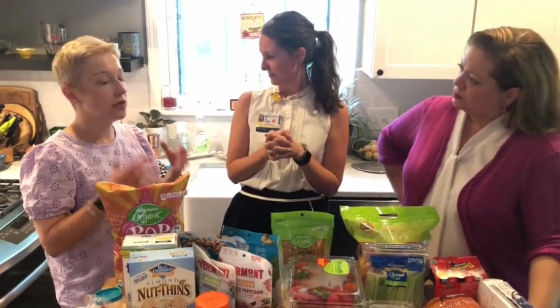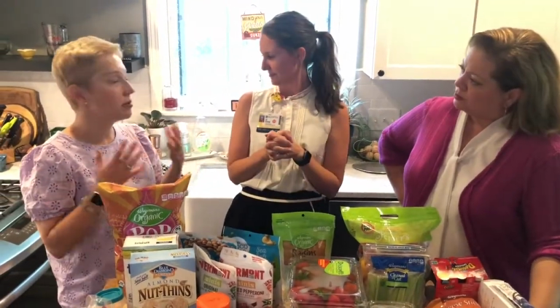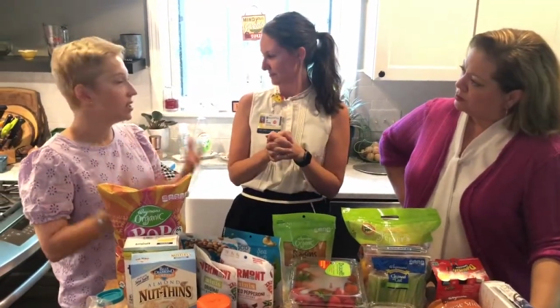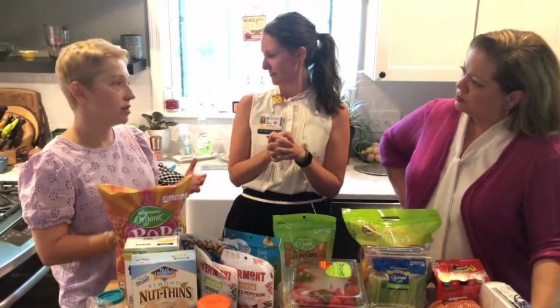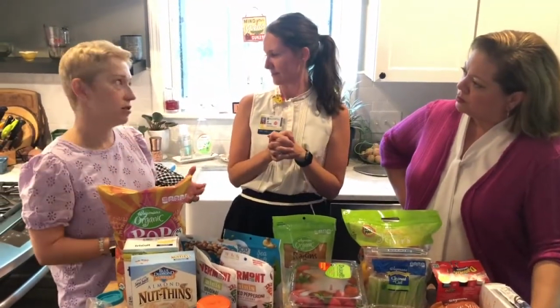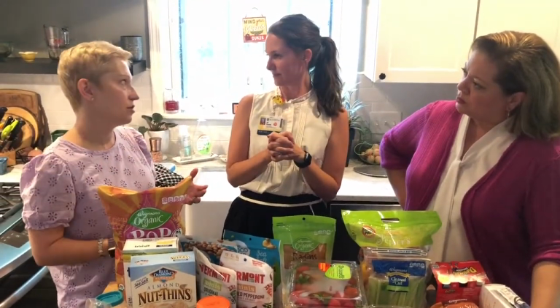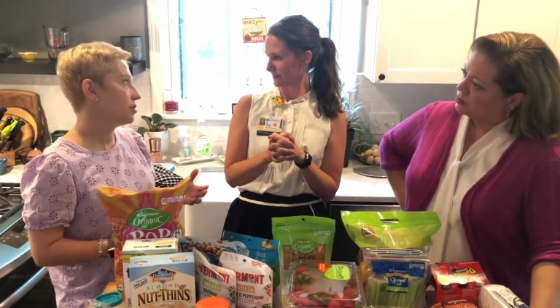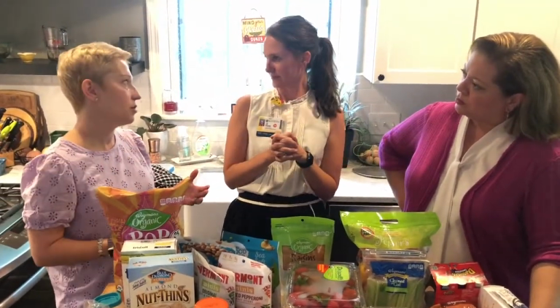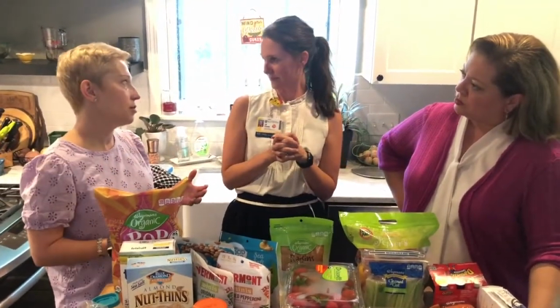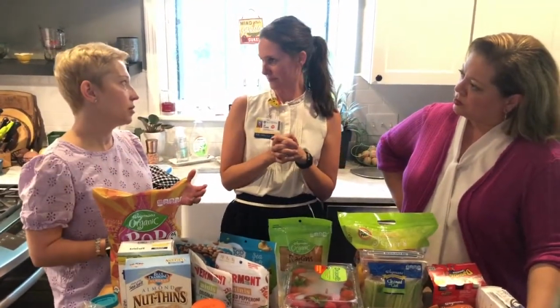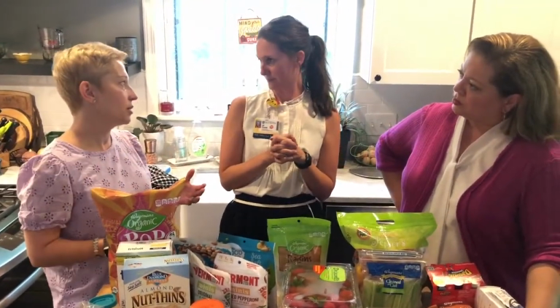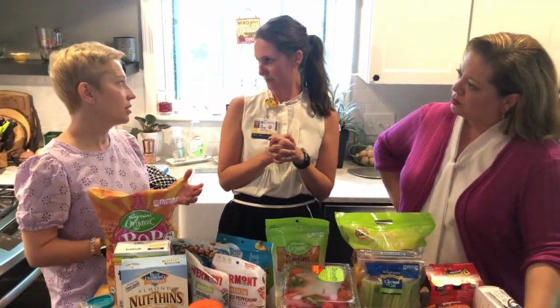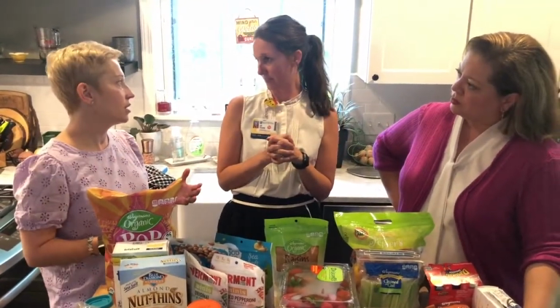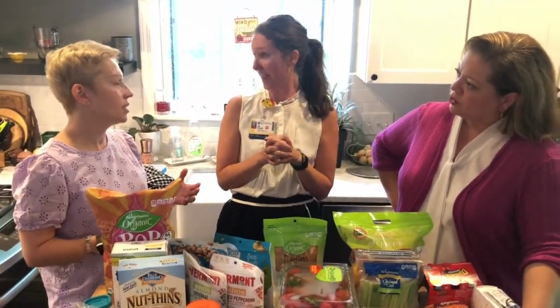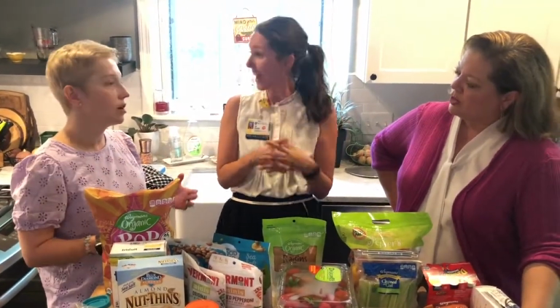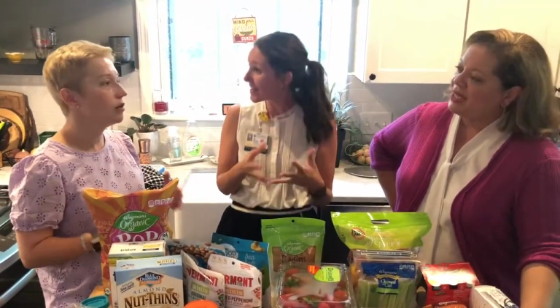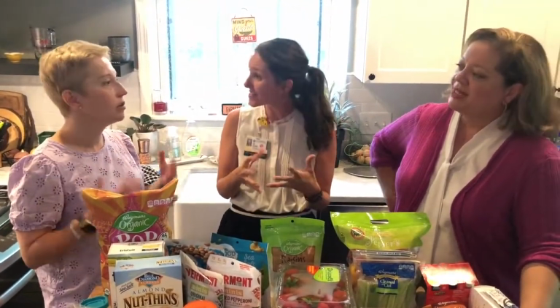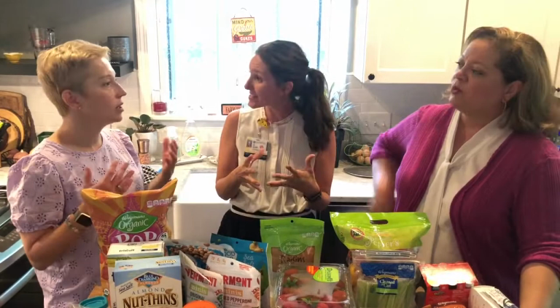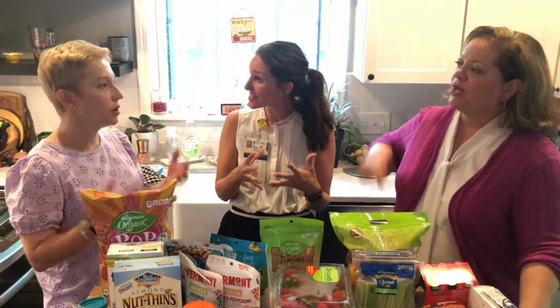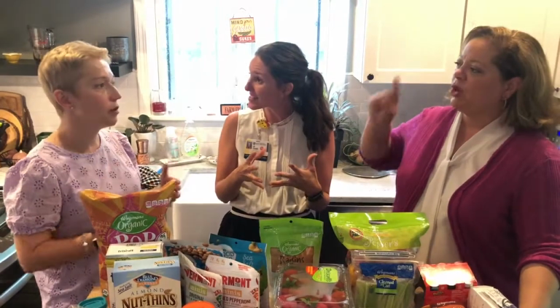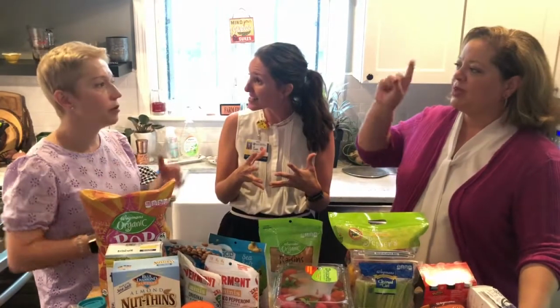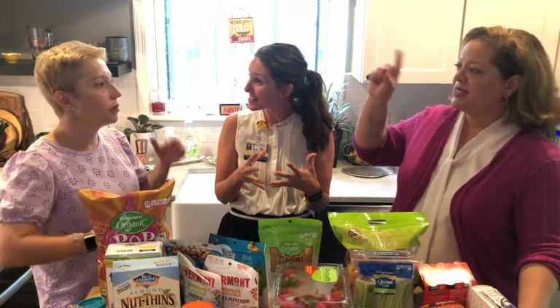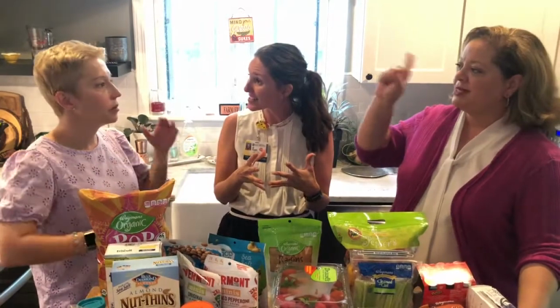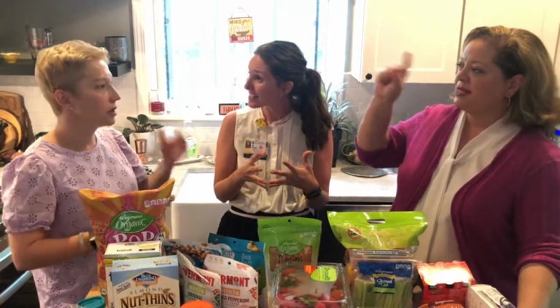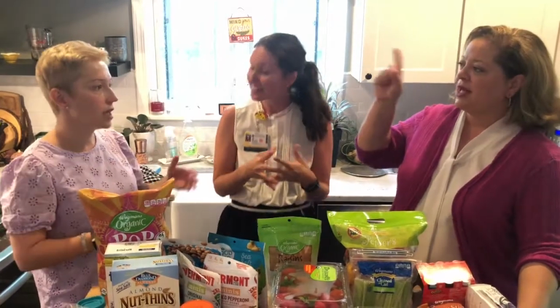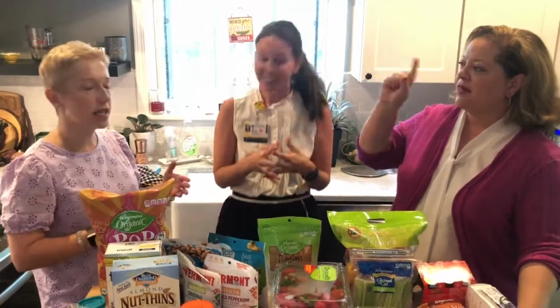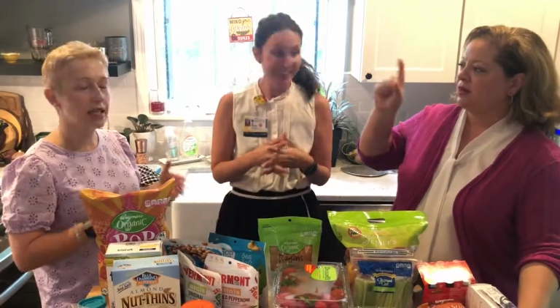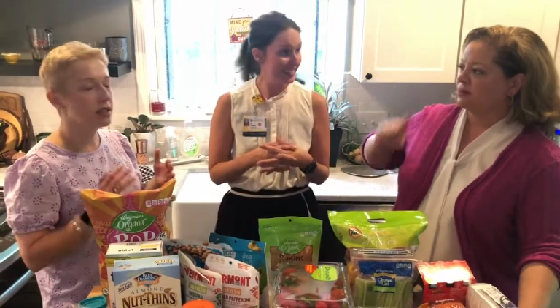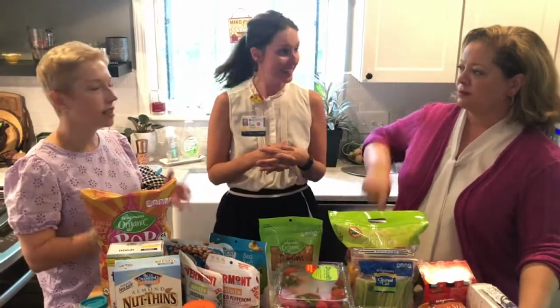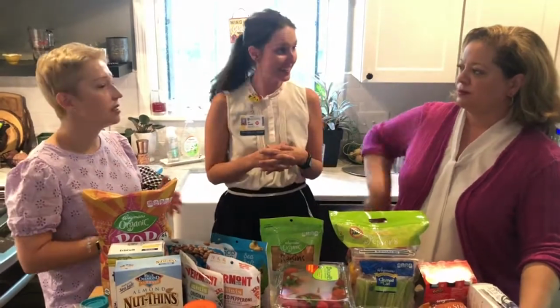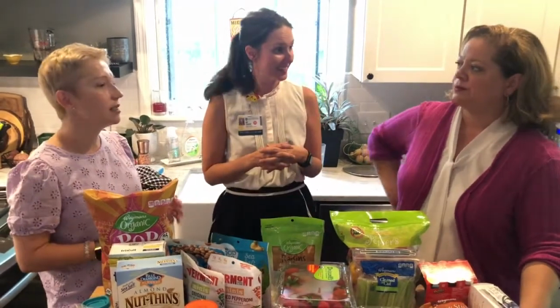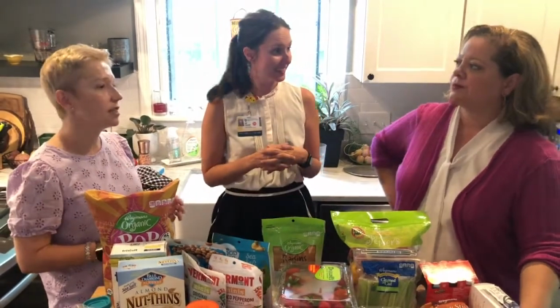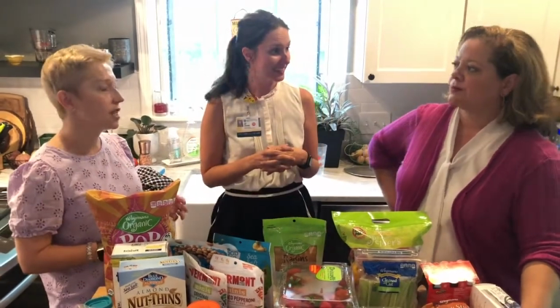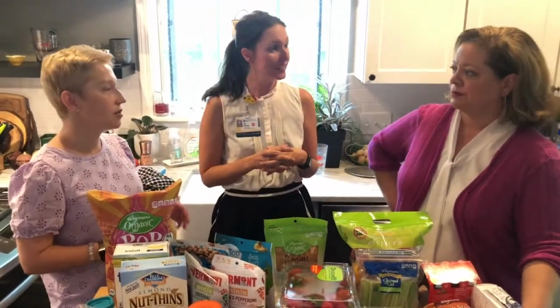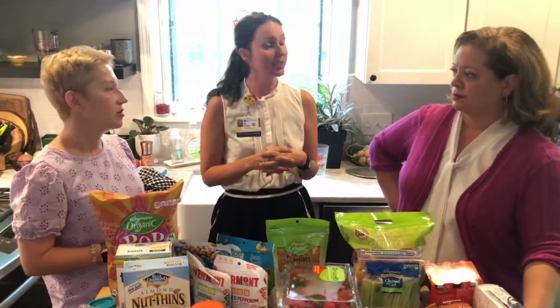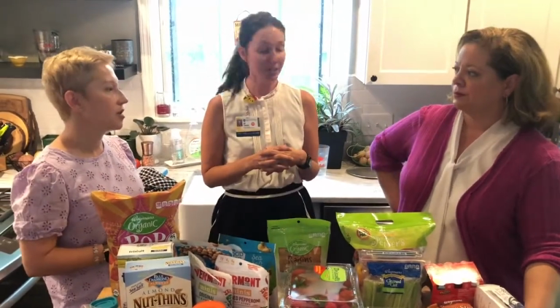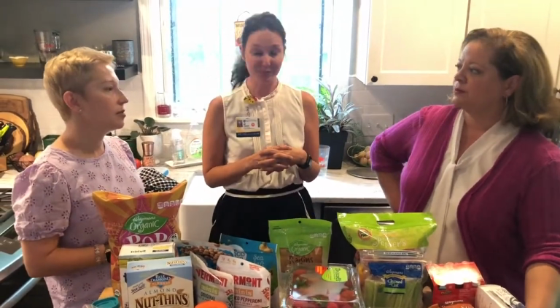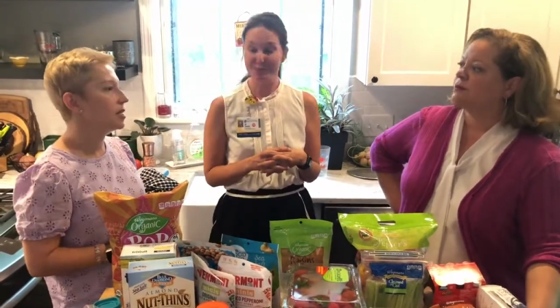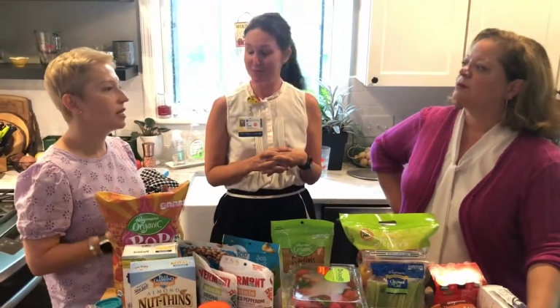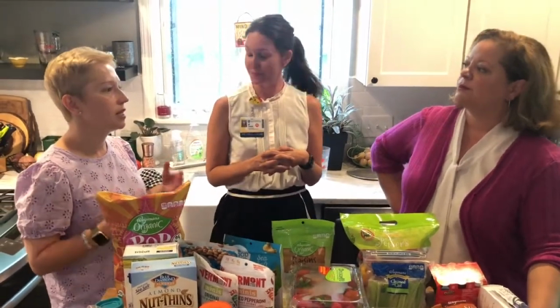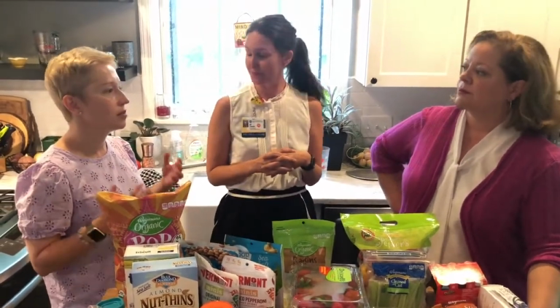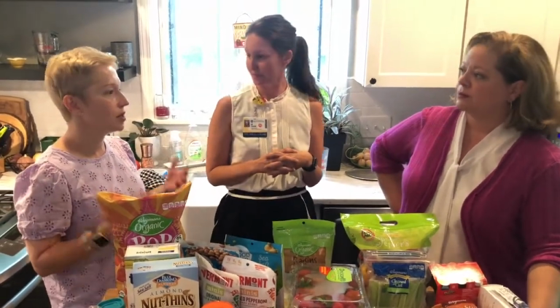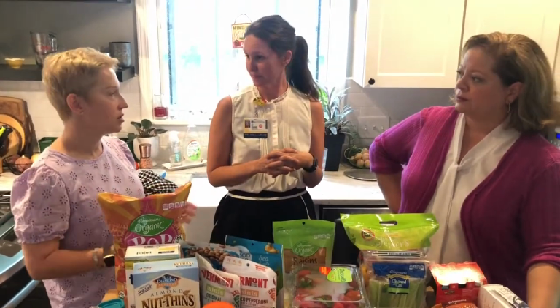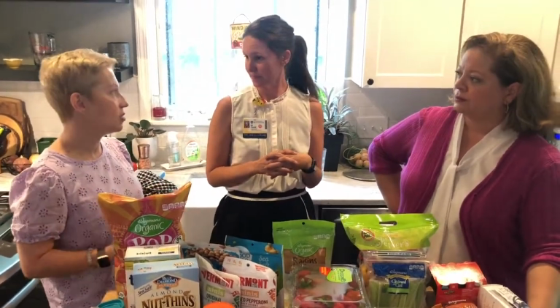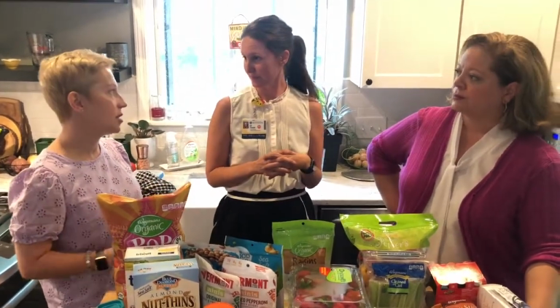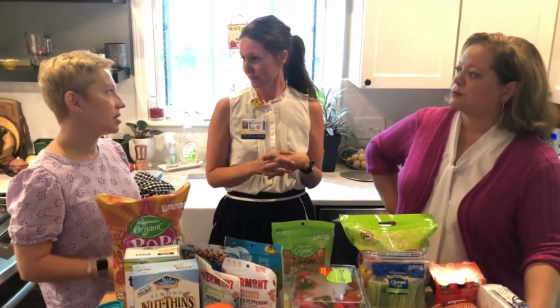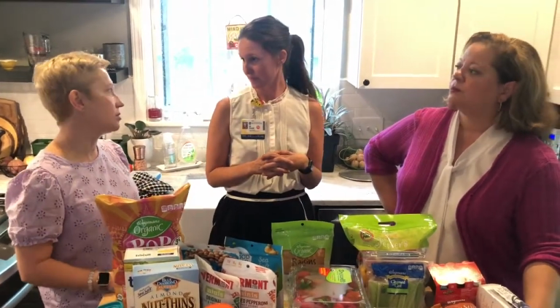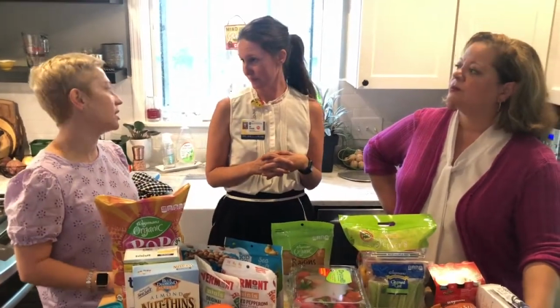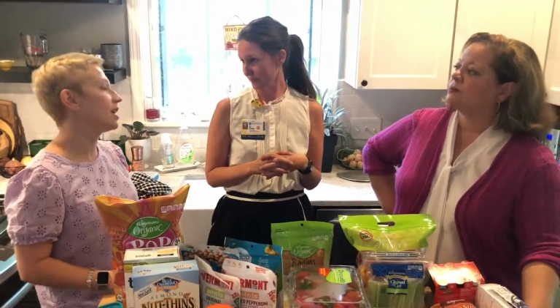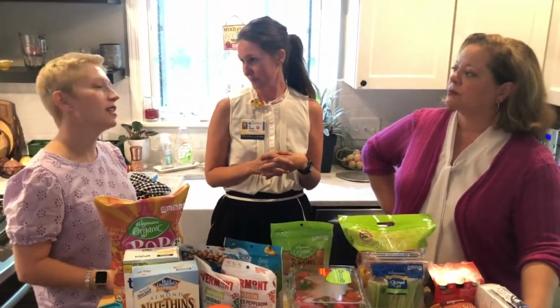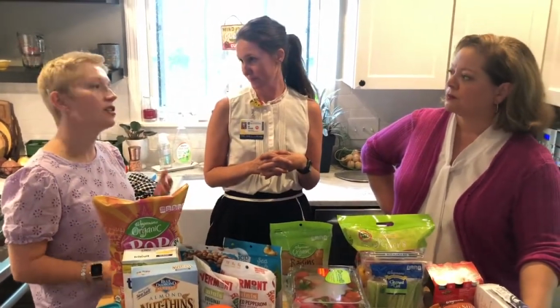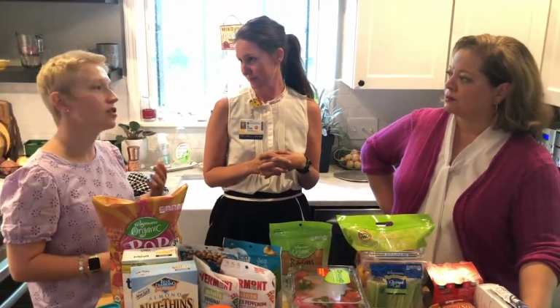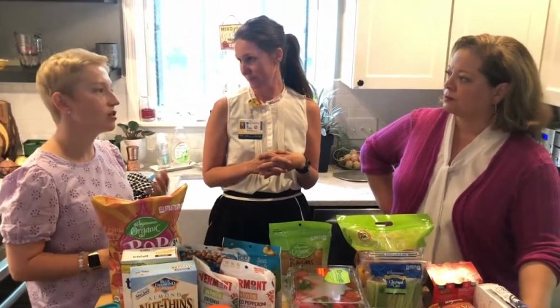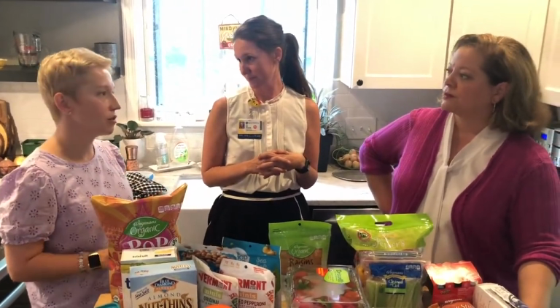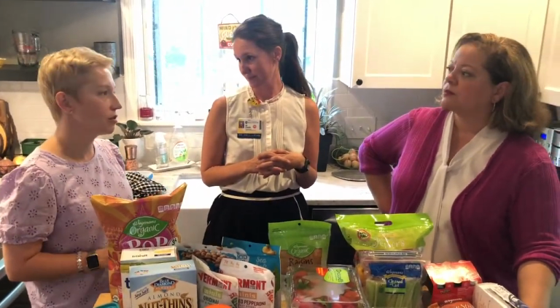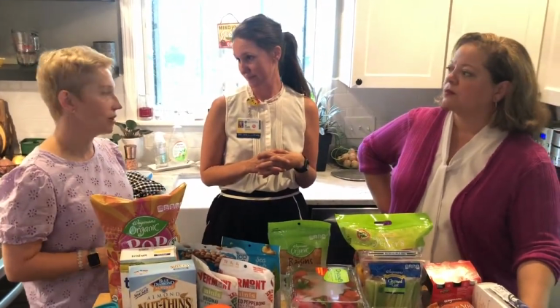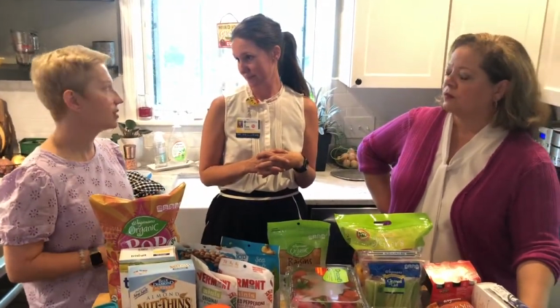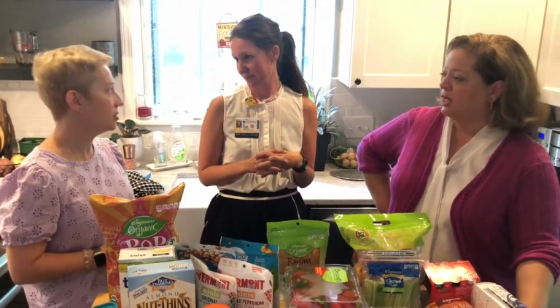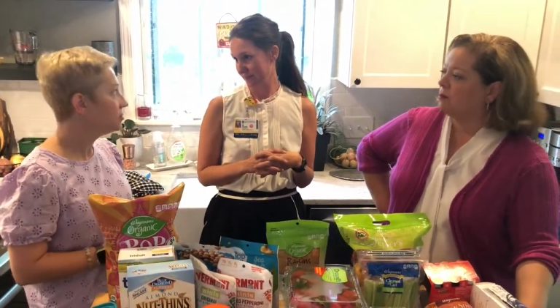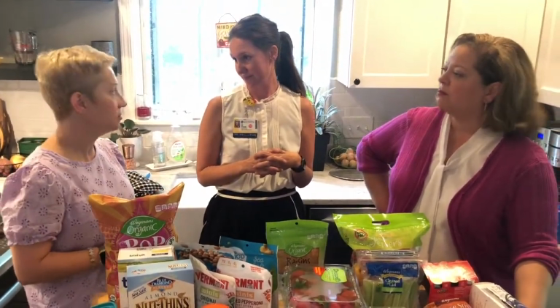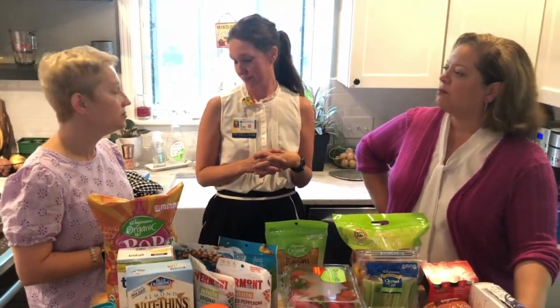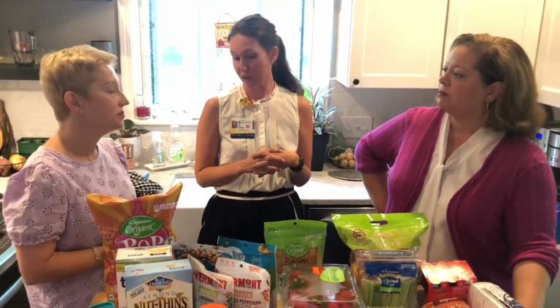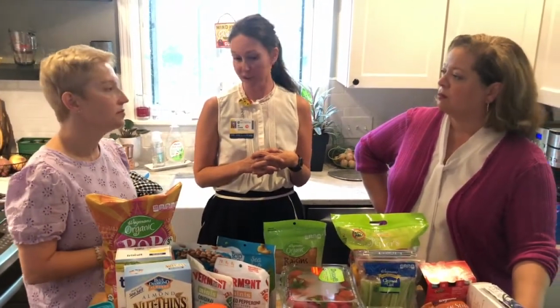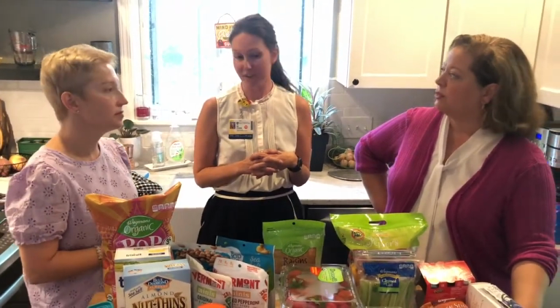Important reminder: family dinners are so important. Eat together as a family as much as you possibly can. It's just so critical.